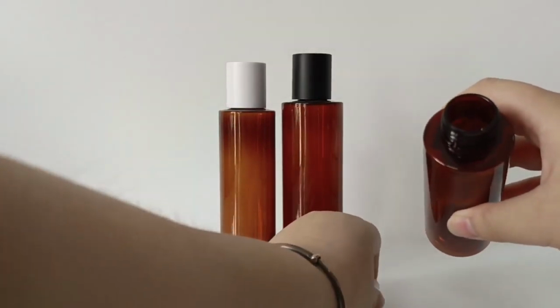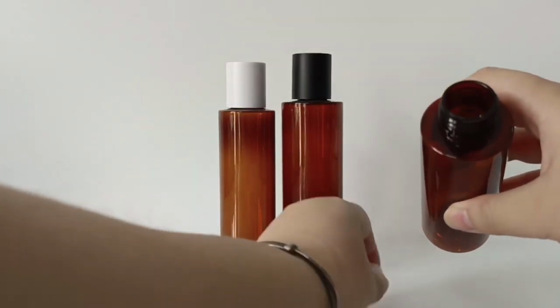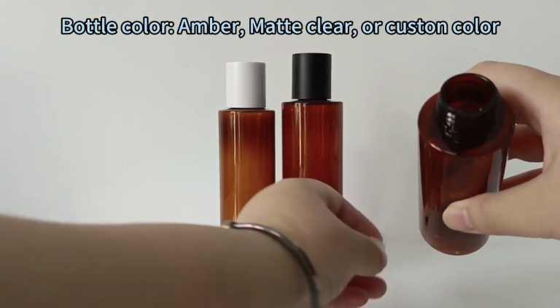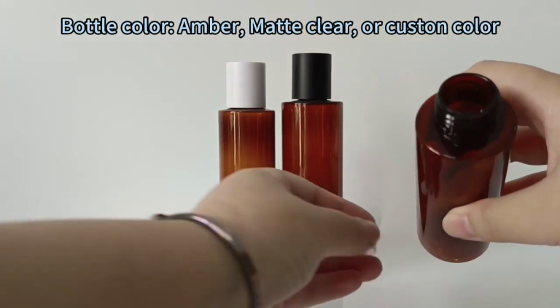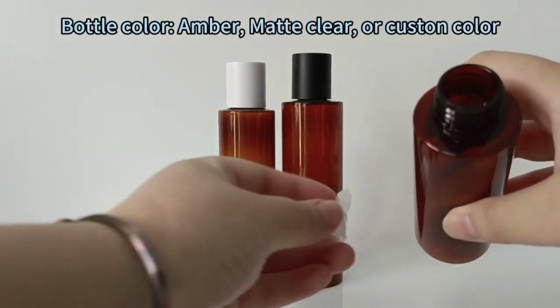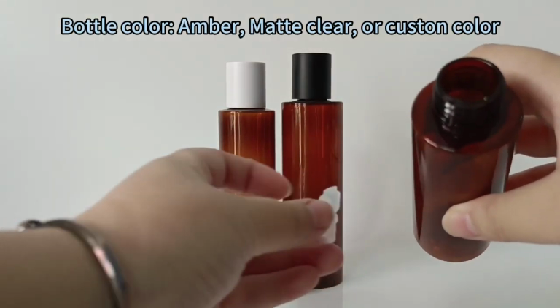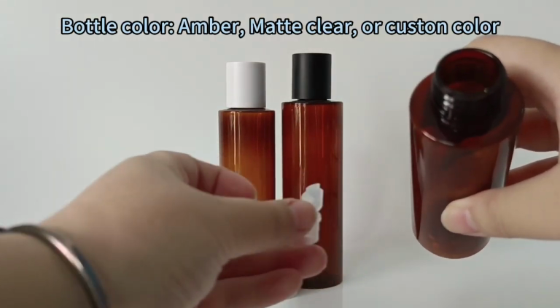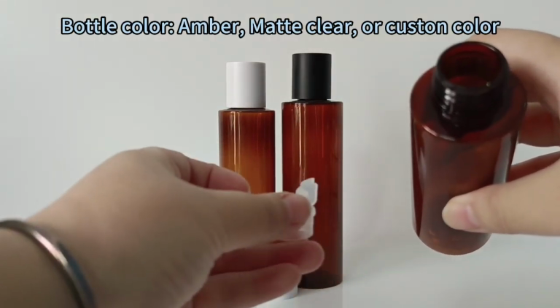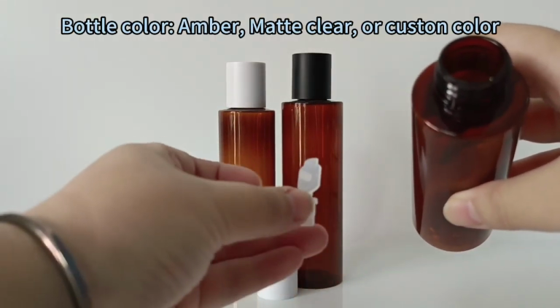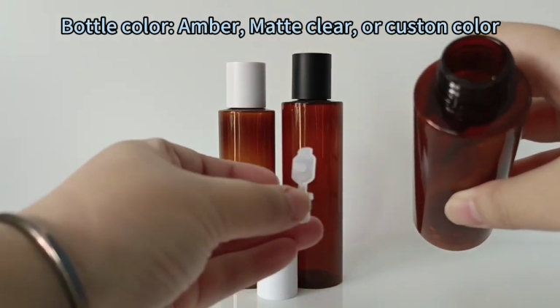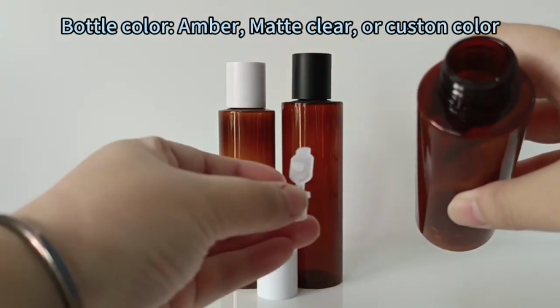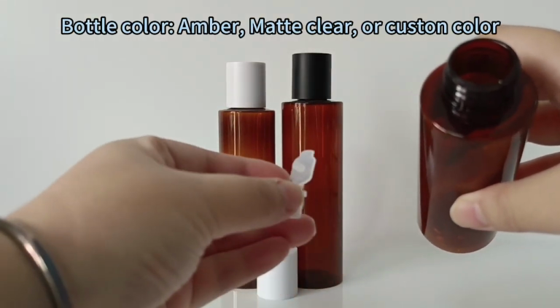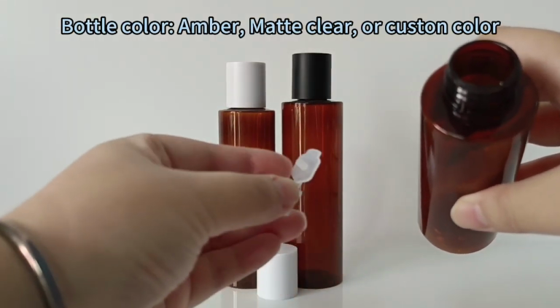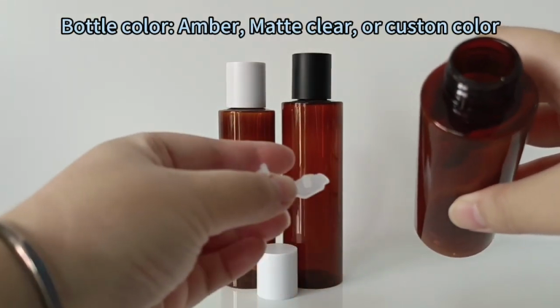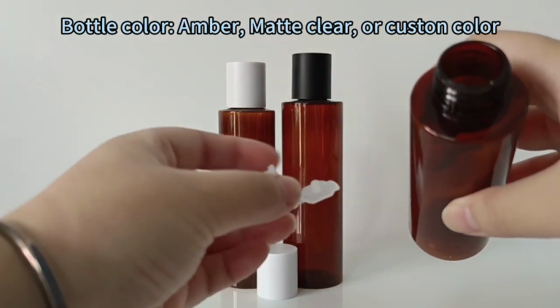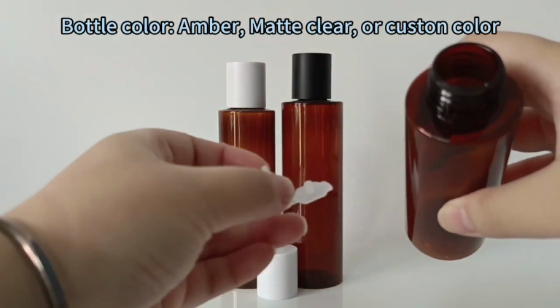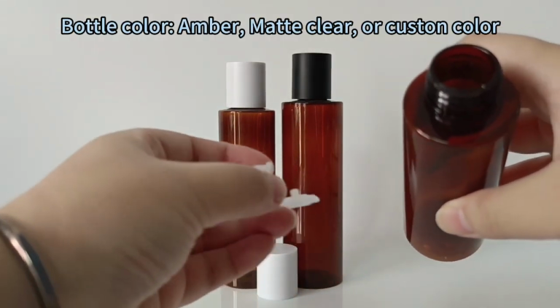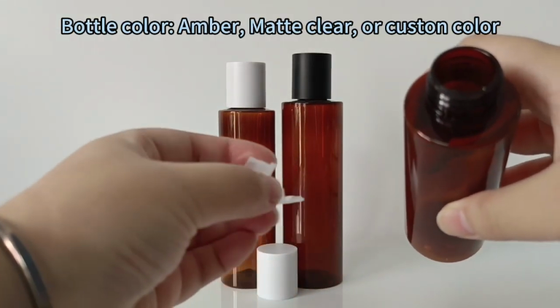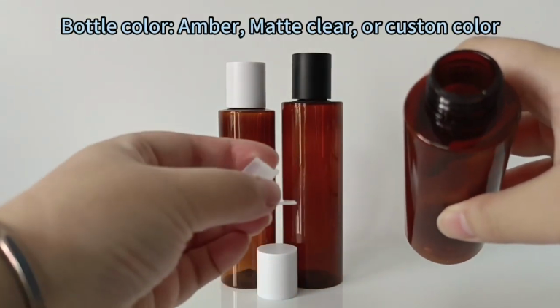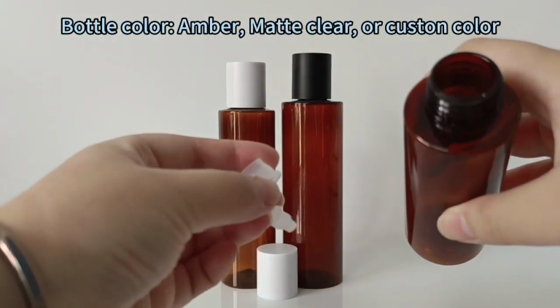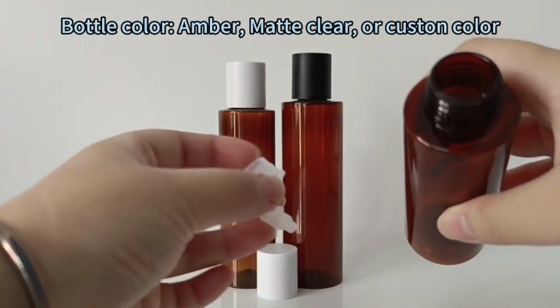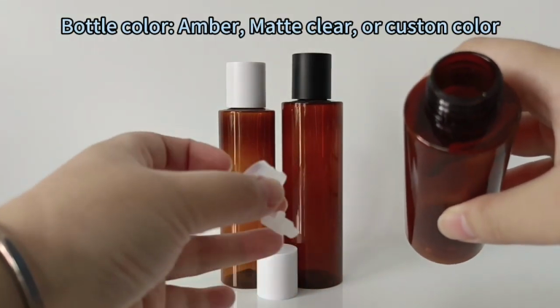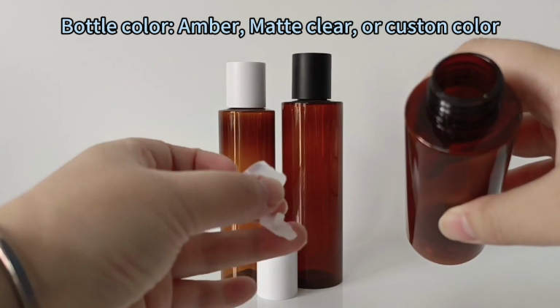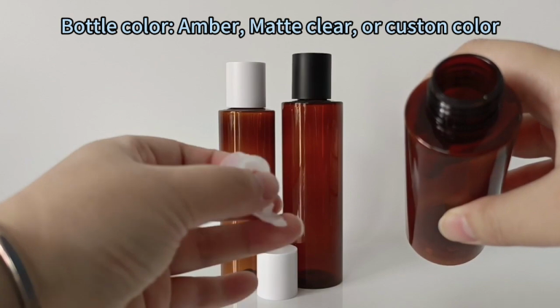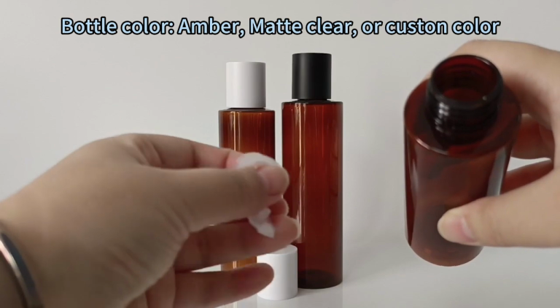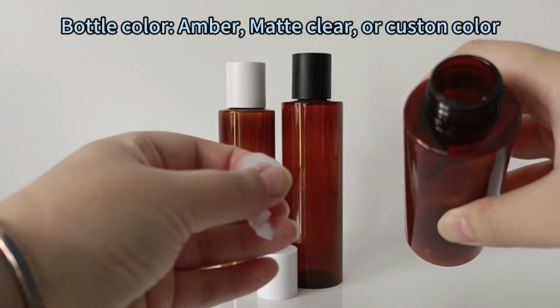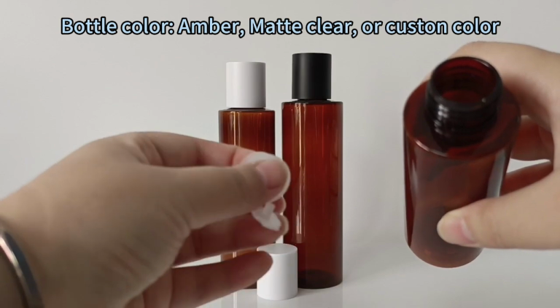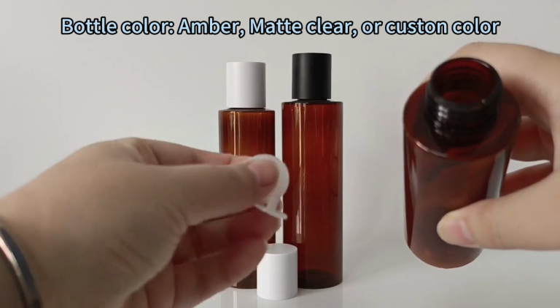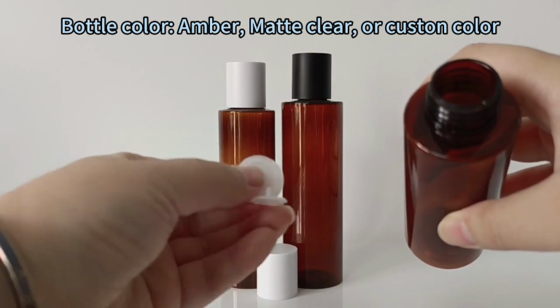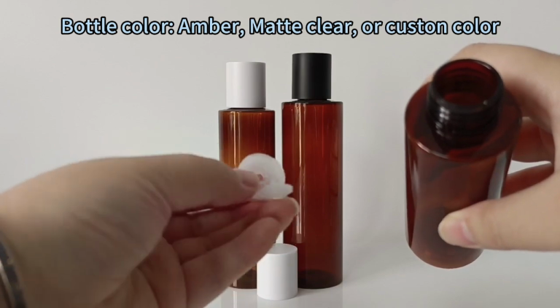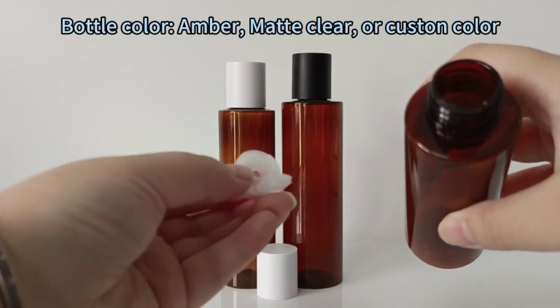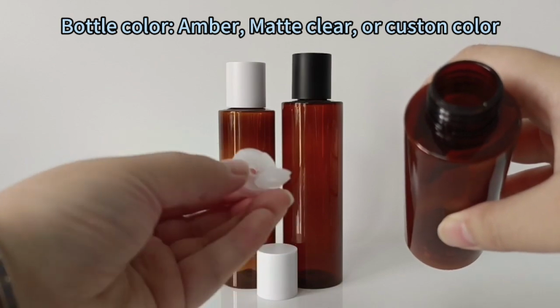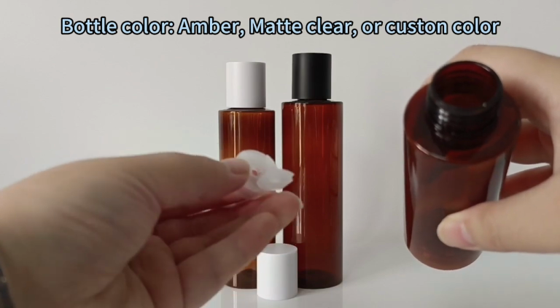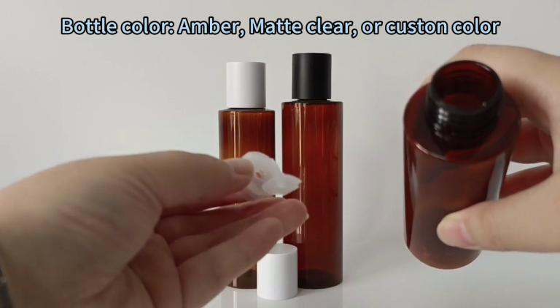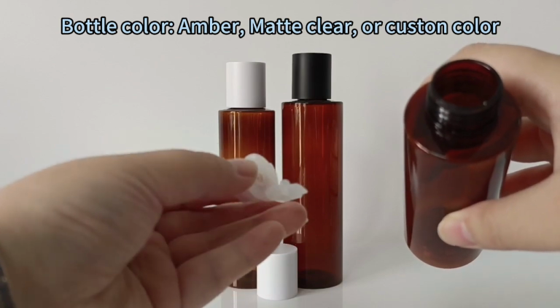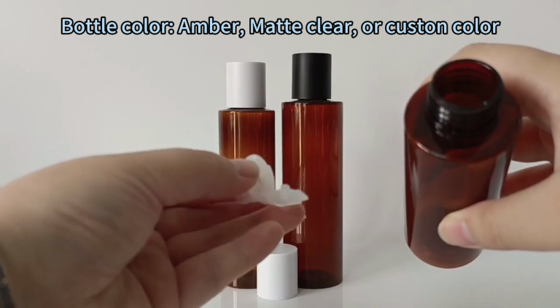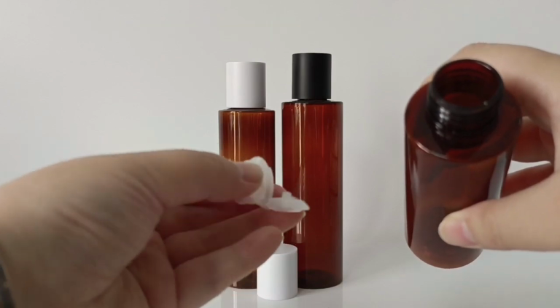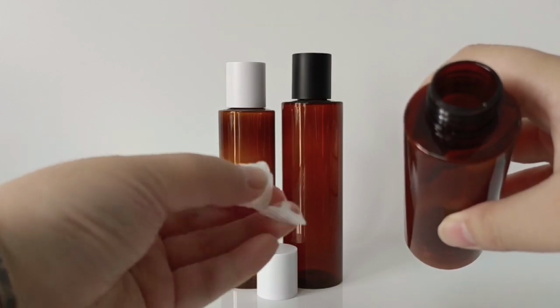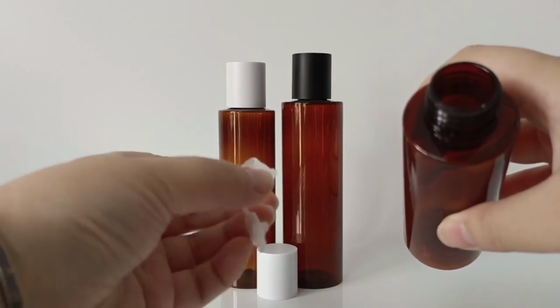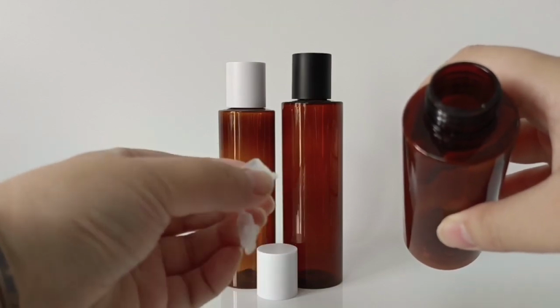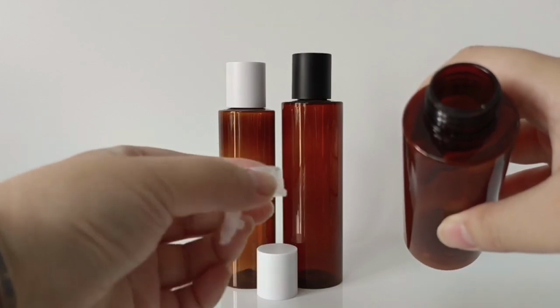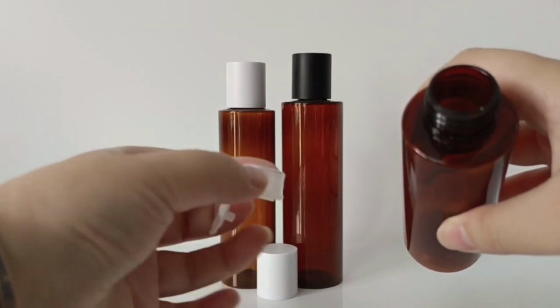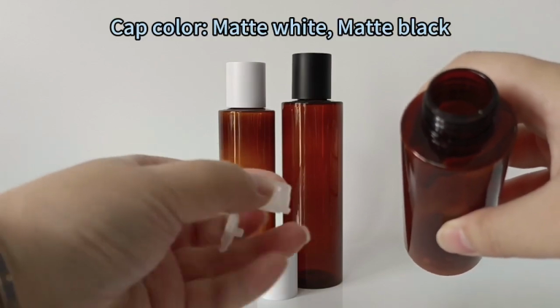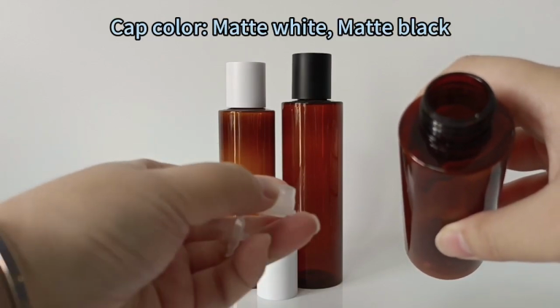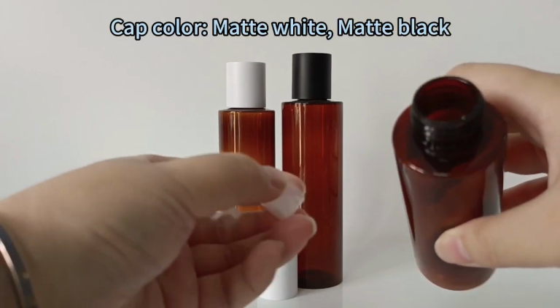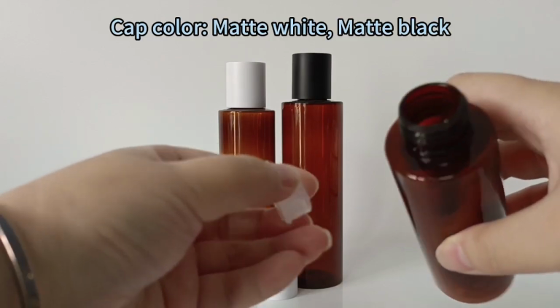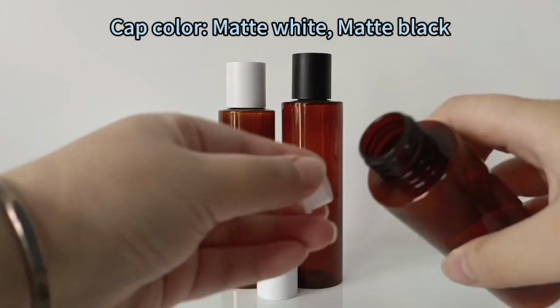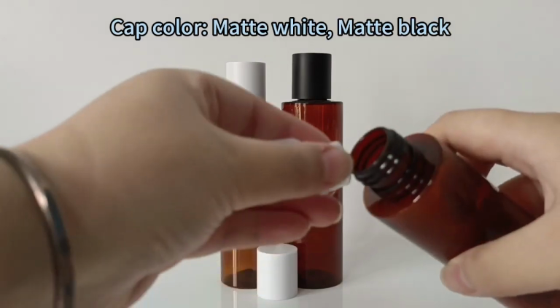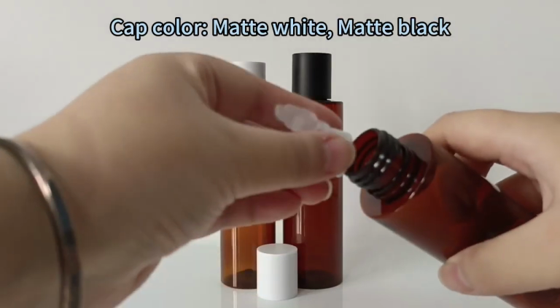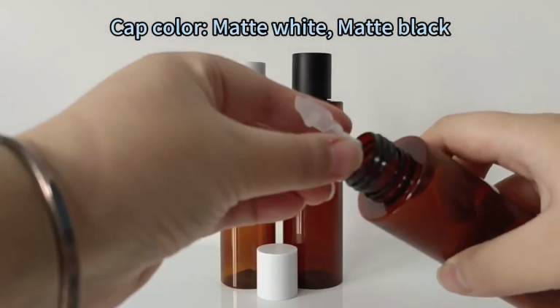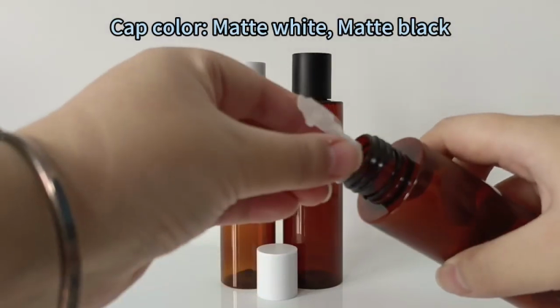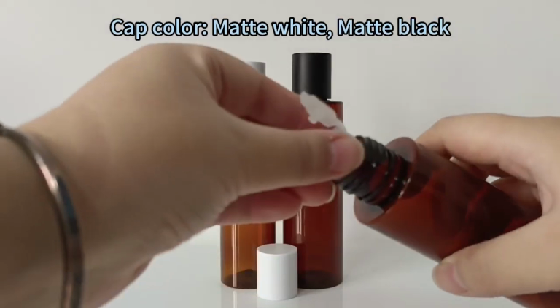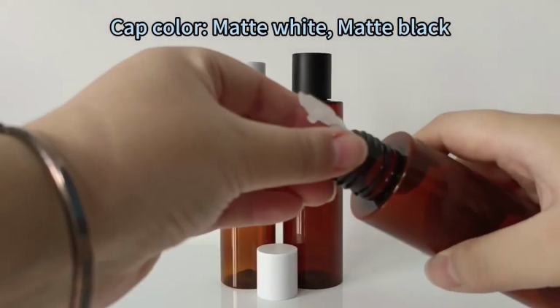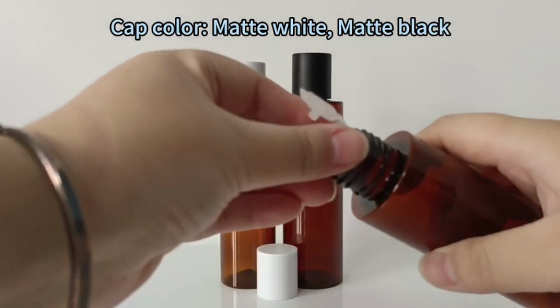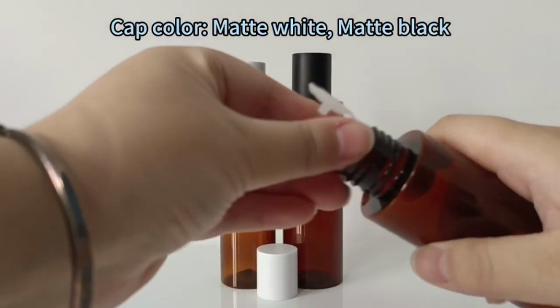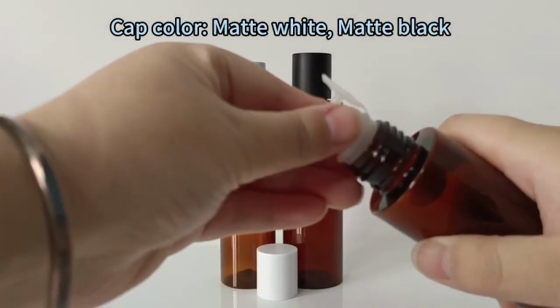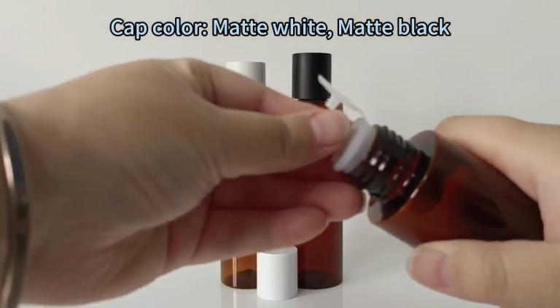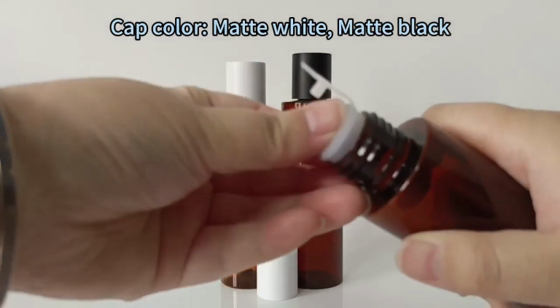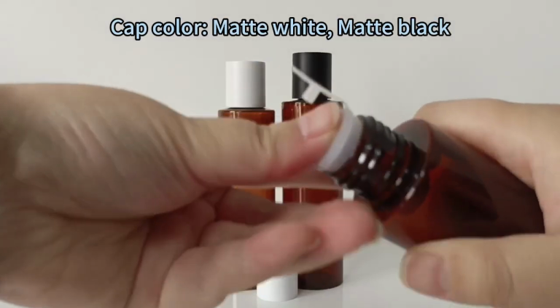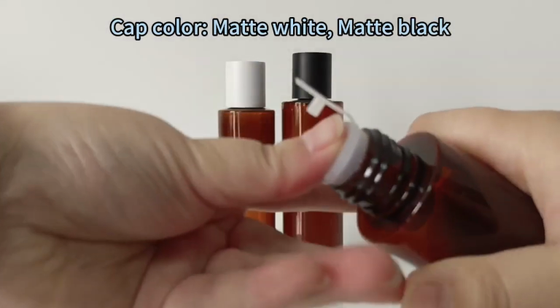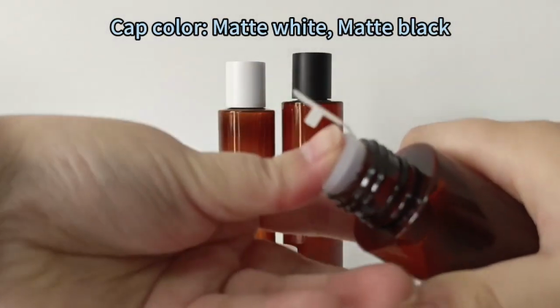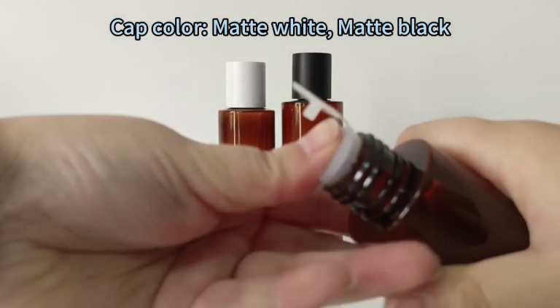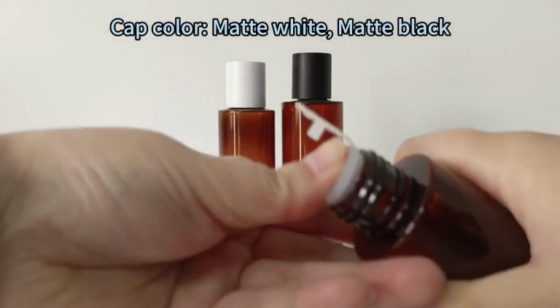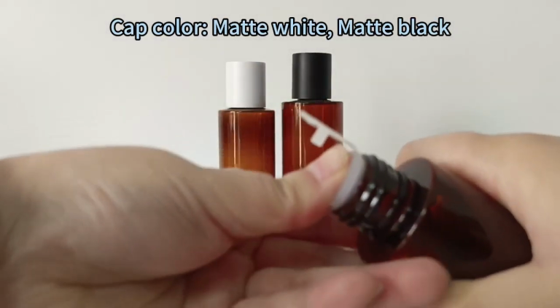Bottle color: amber, matte clear, or custom color. Cap color: matte white or matte black.